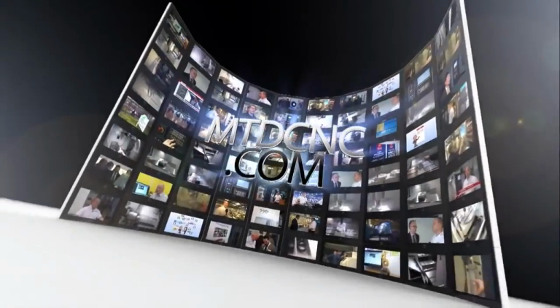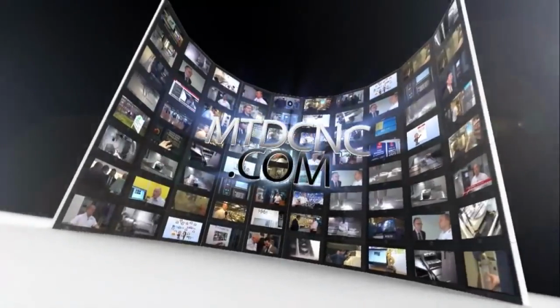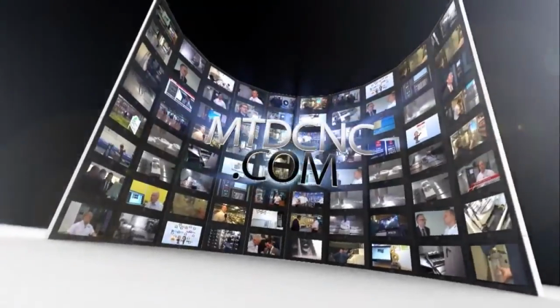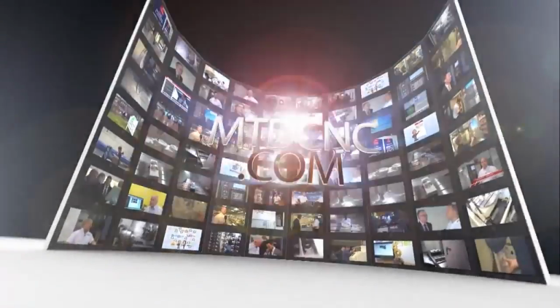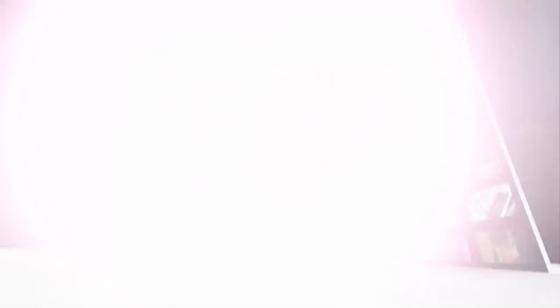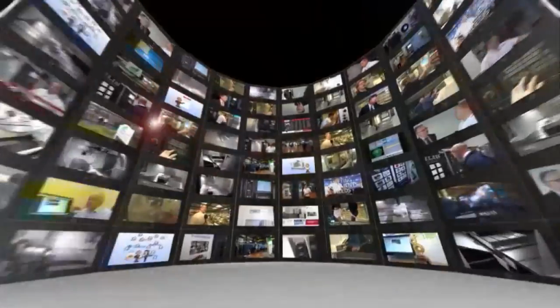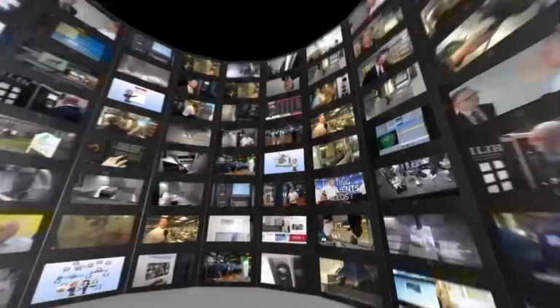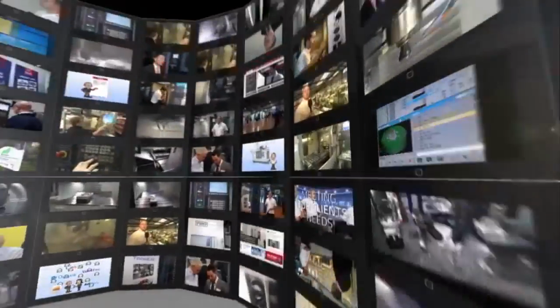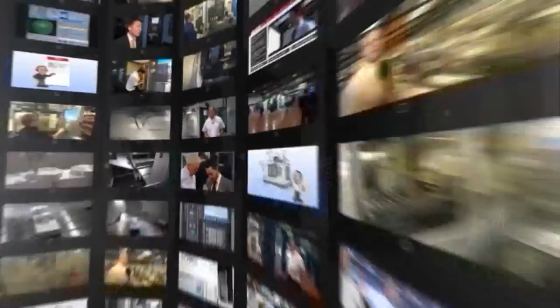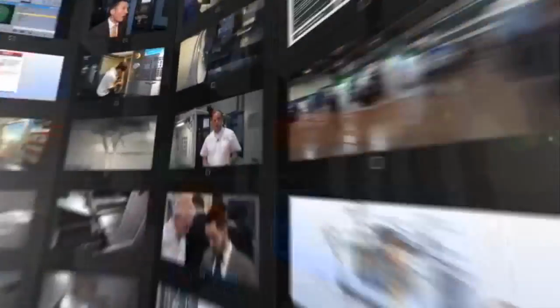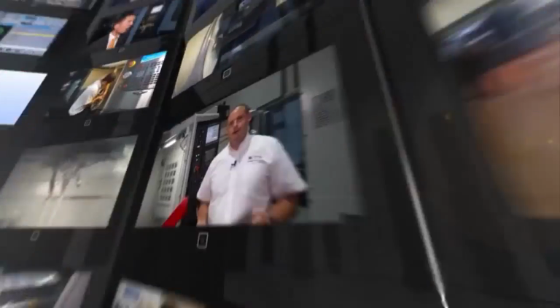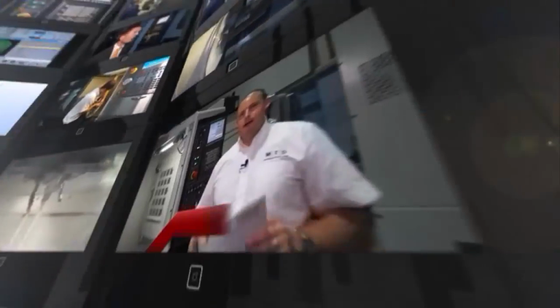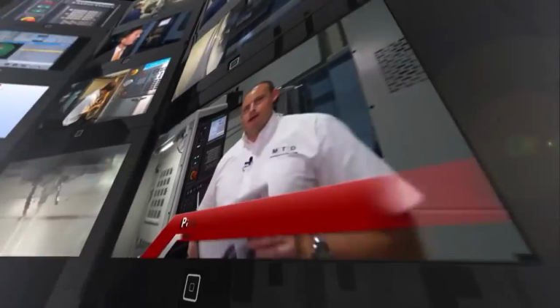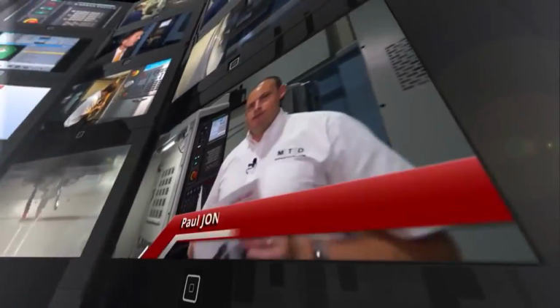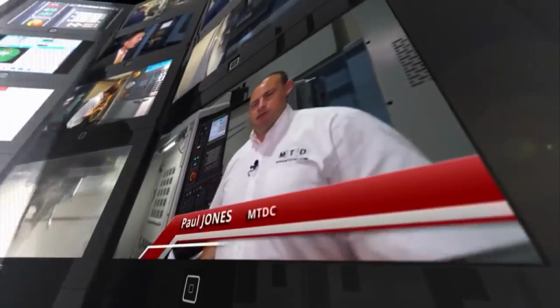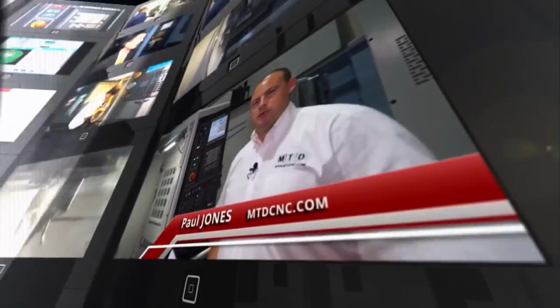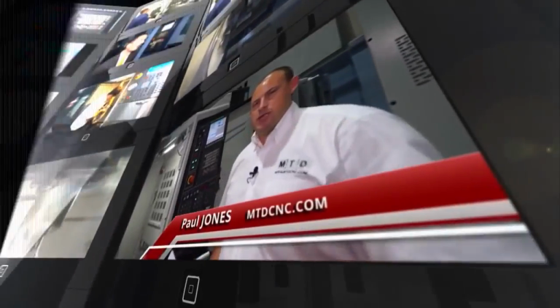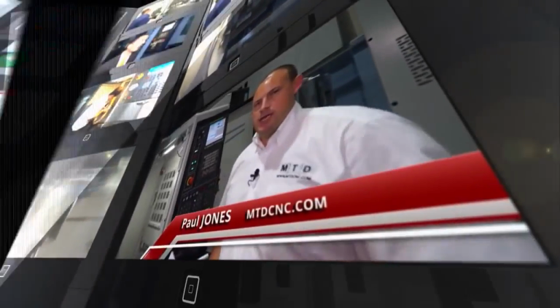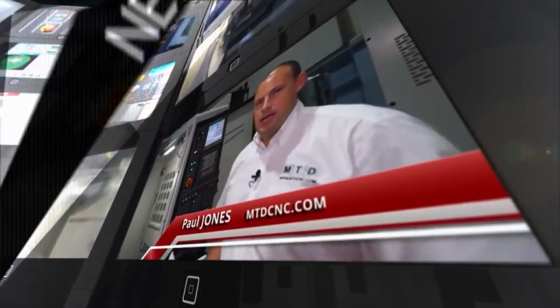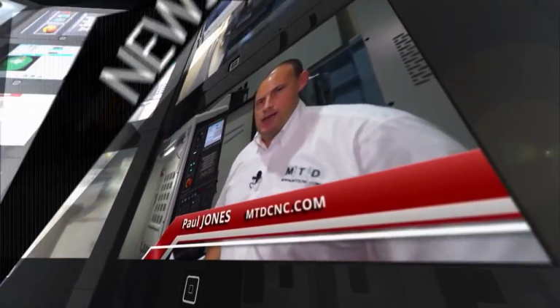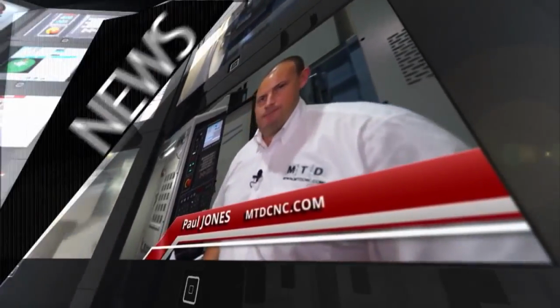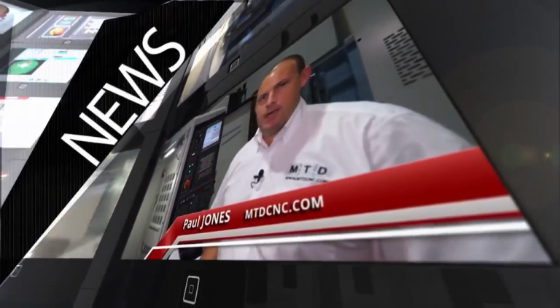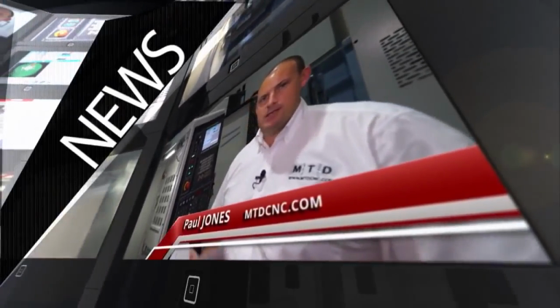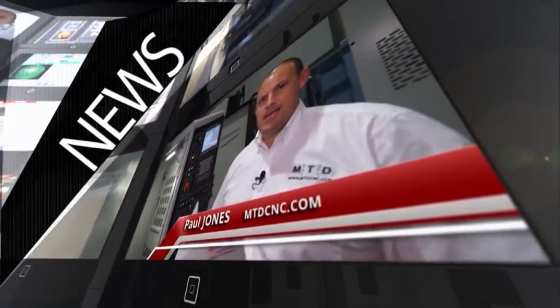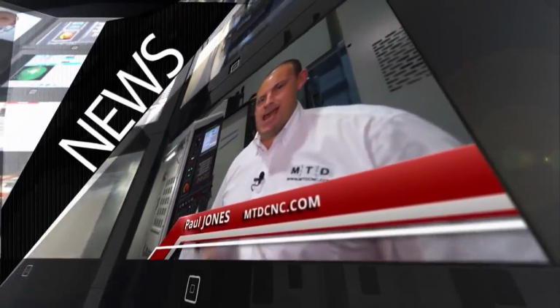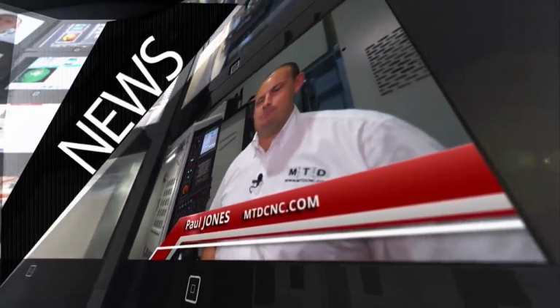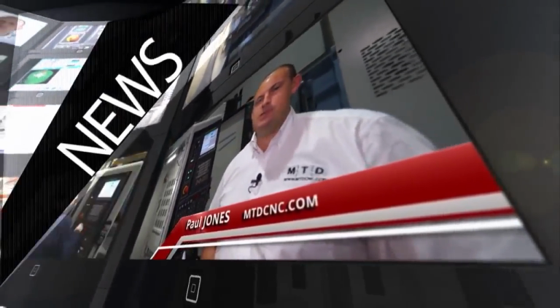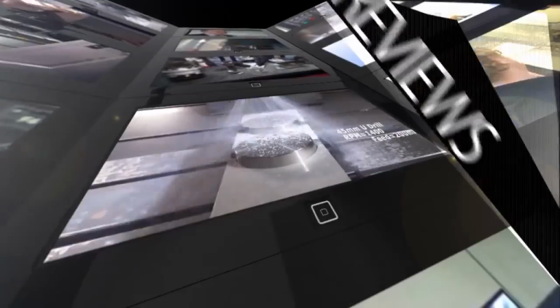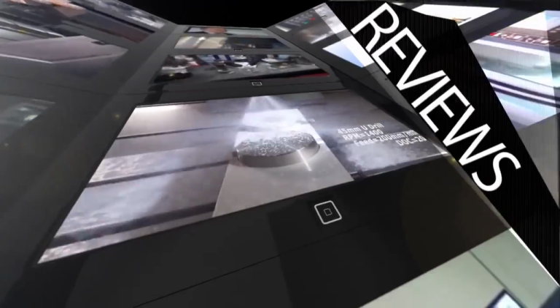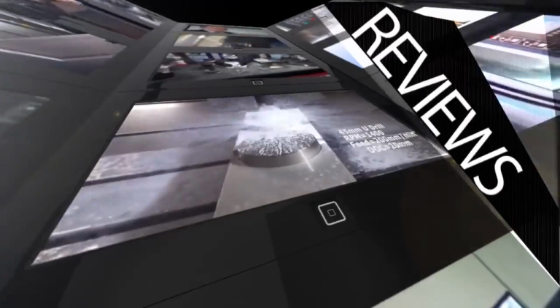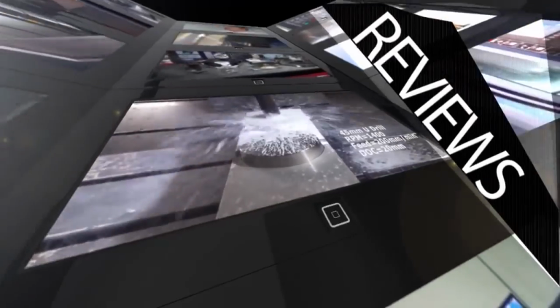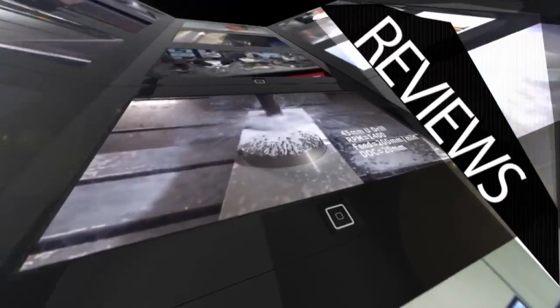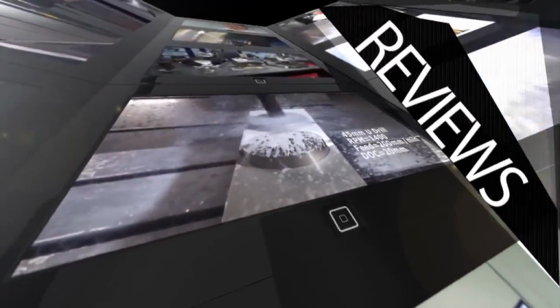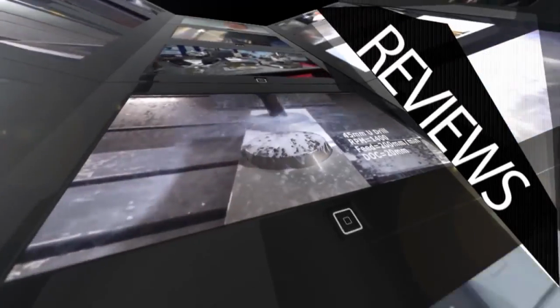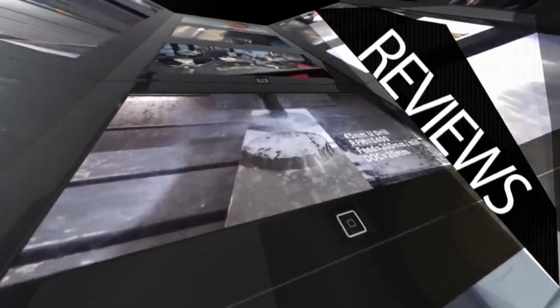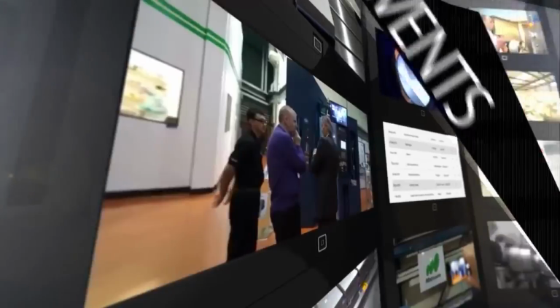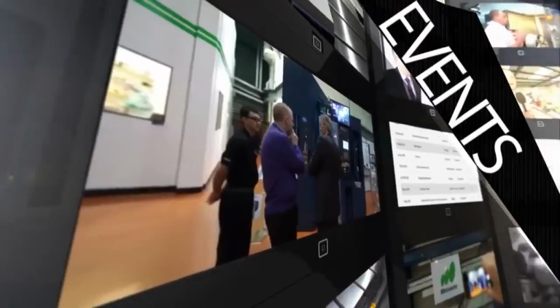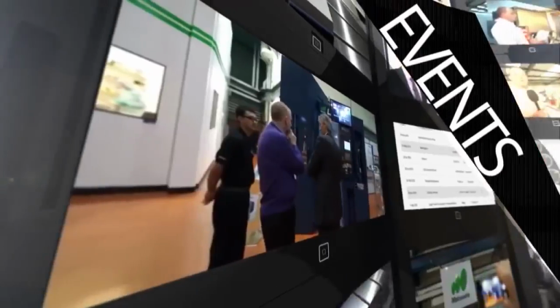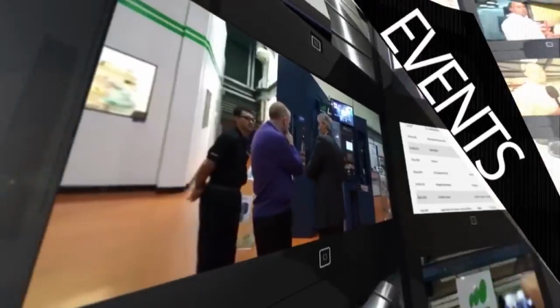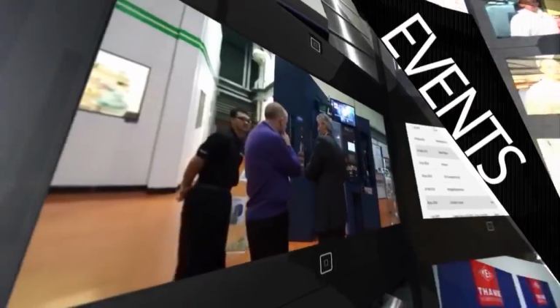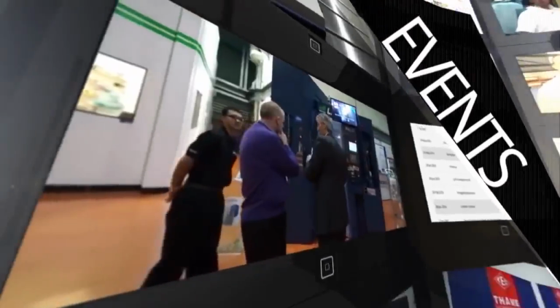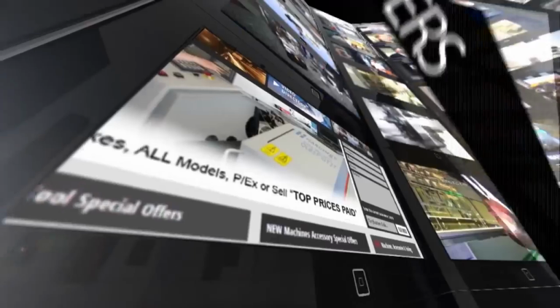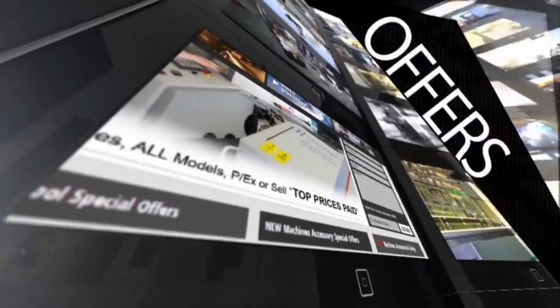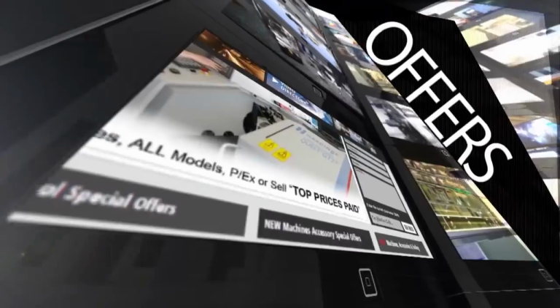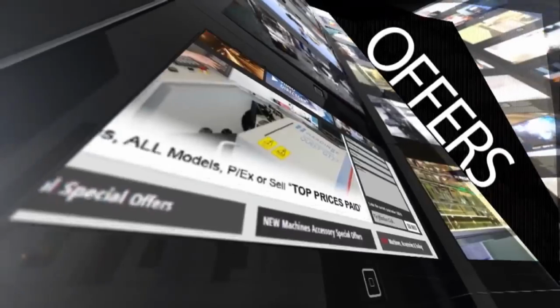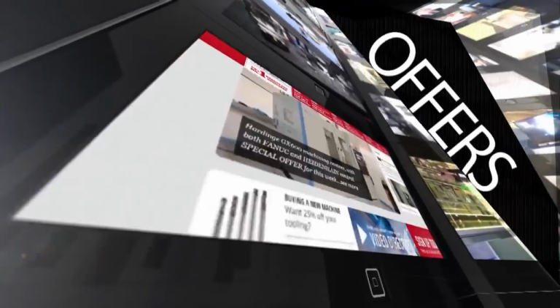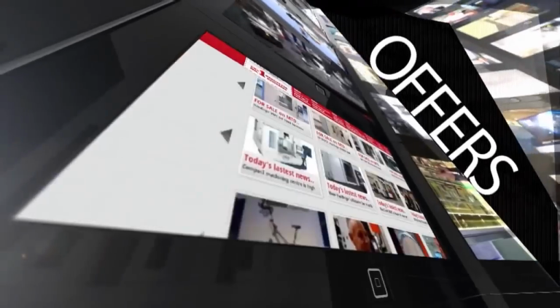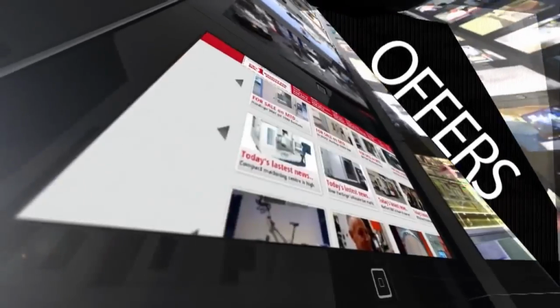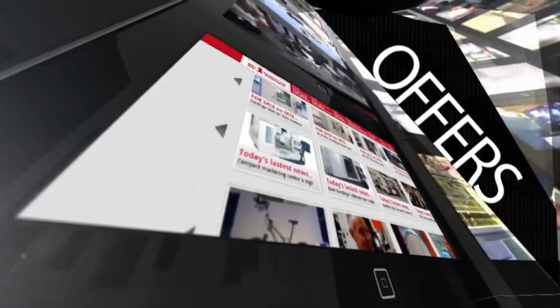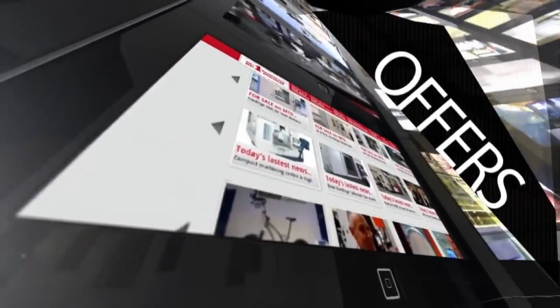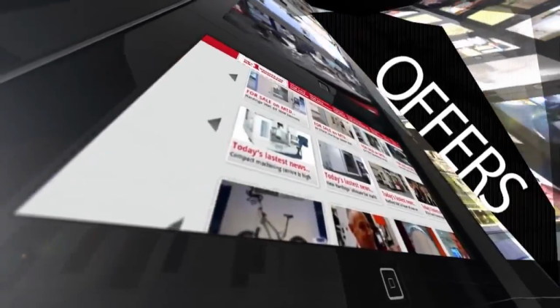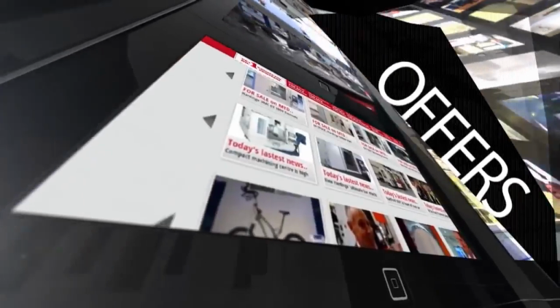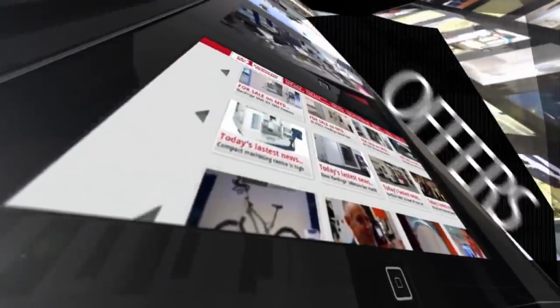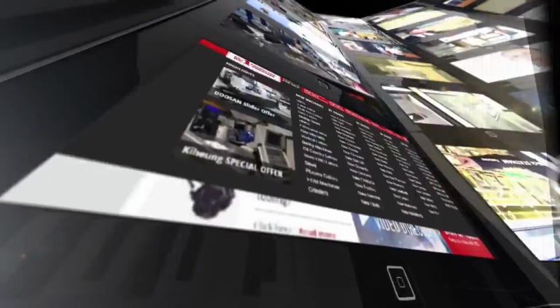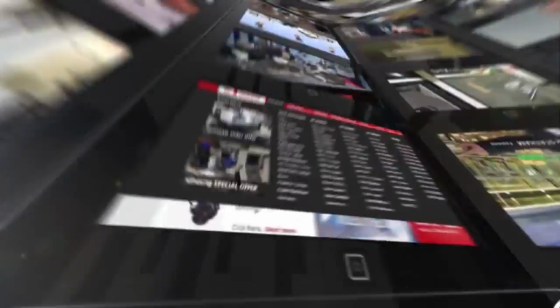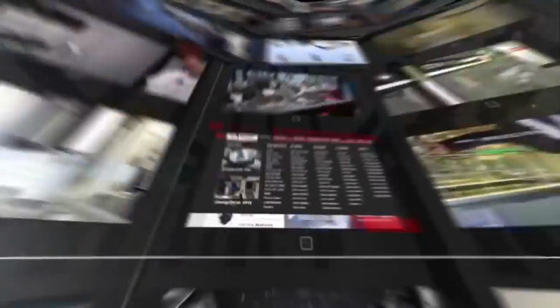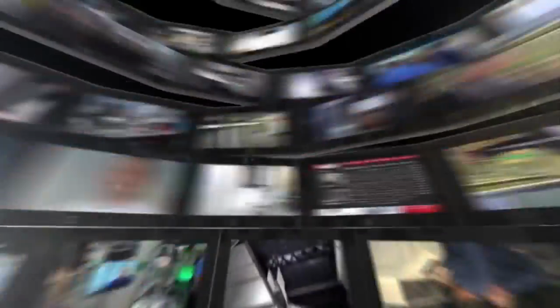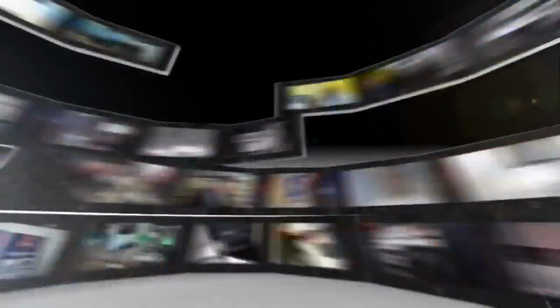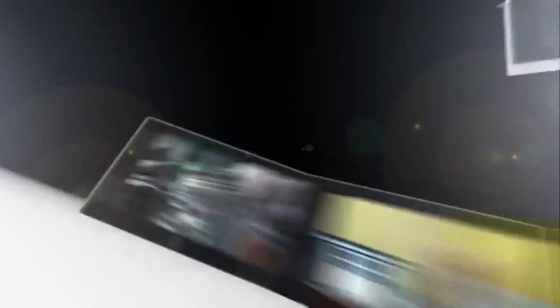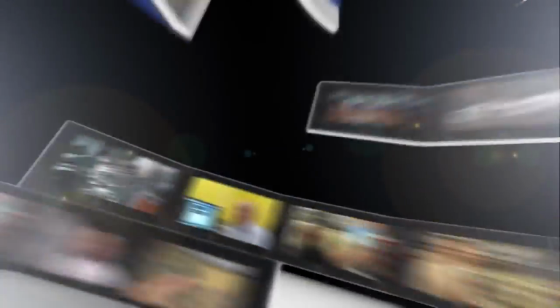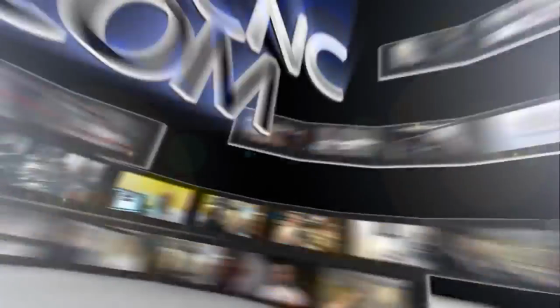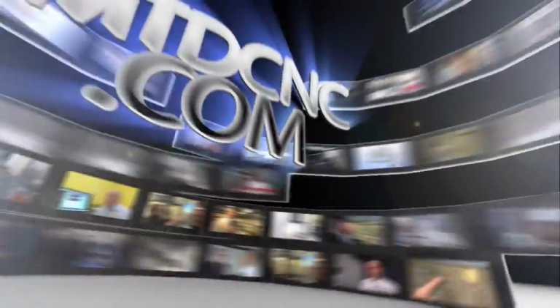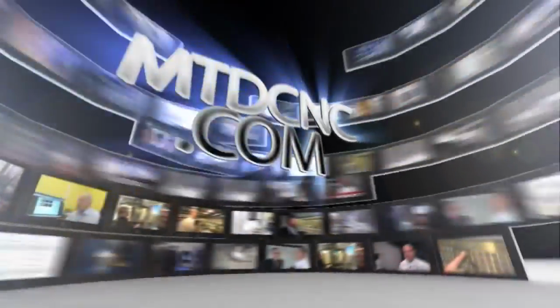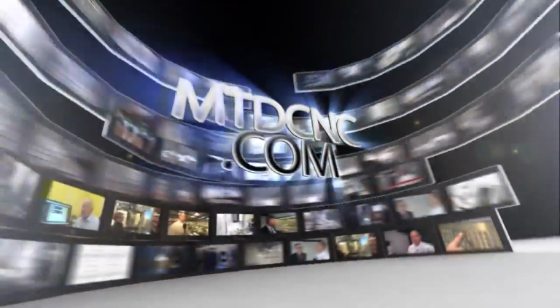MTDCNC, bringing you the latest engineering news, reviews, events and special offers via video media. See ya.